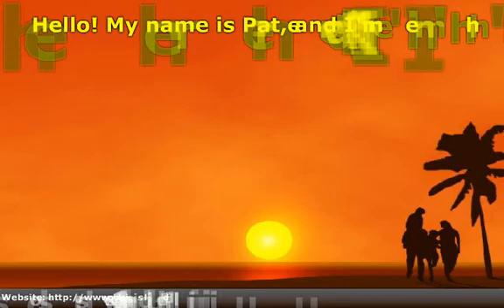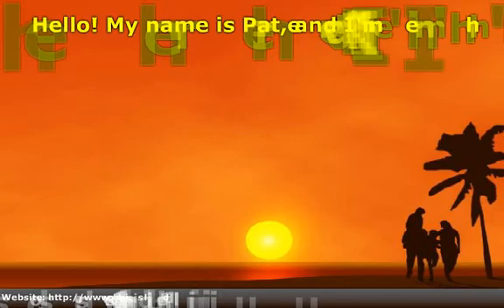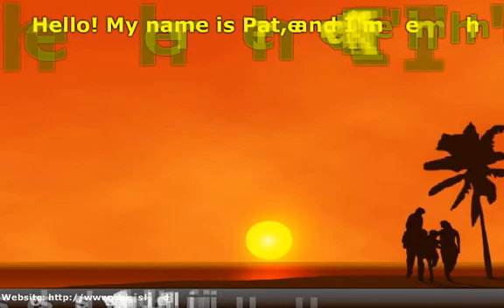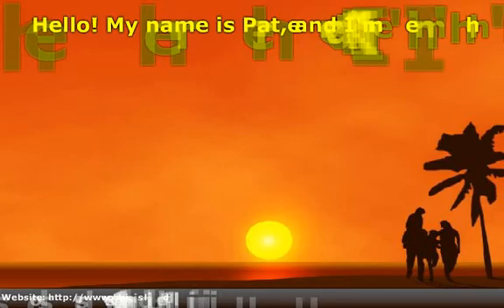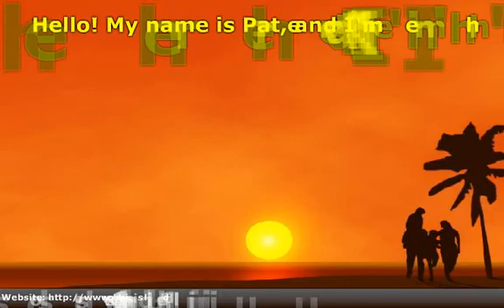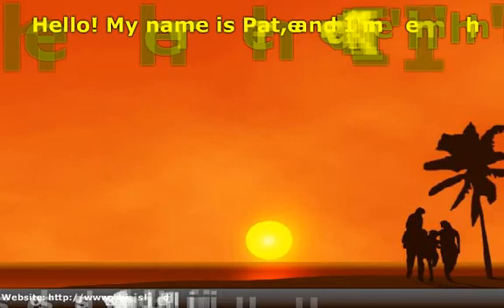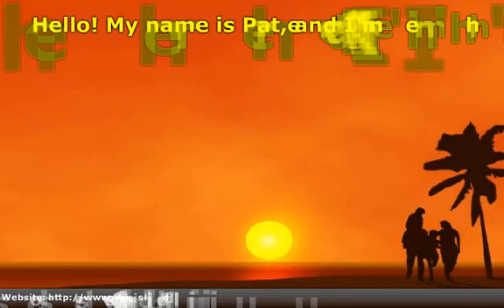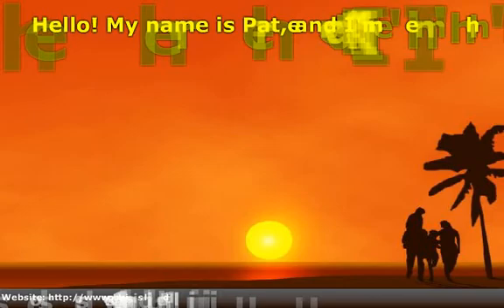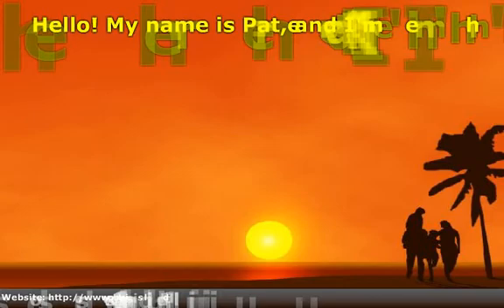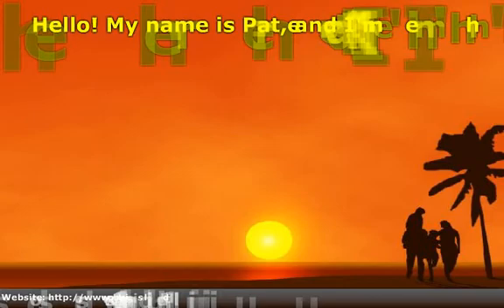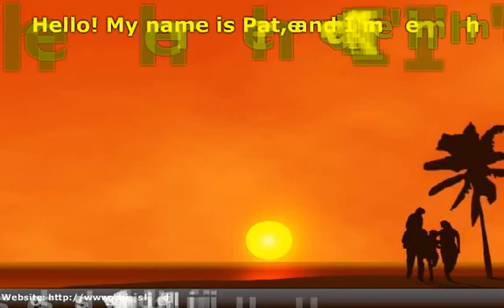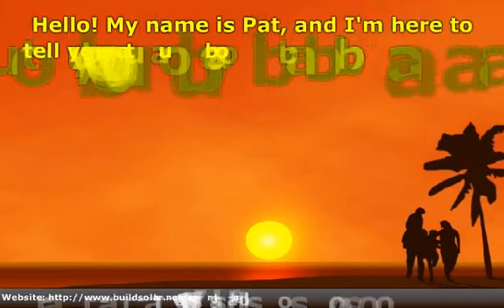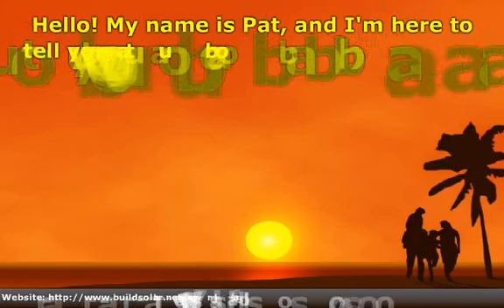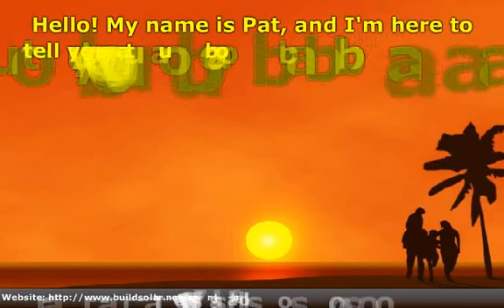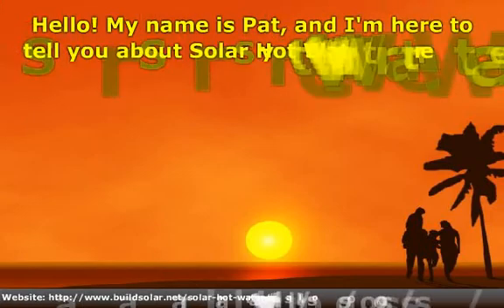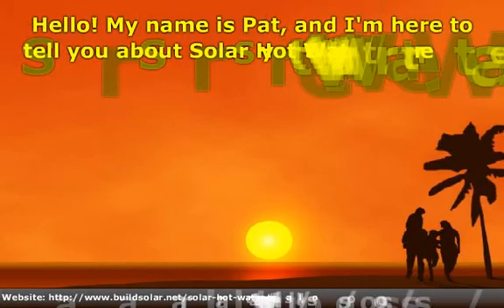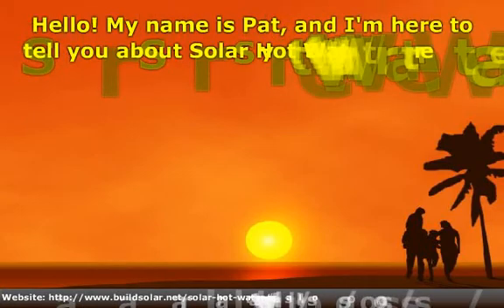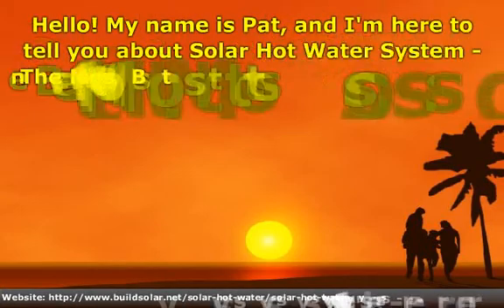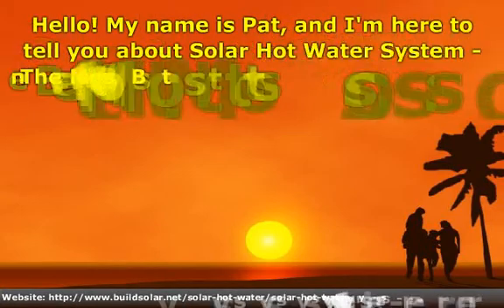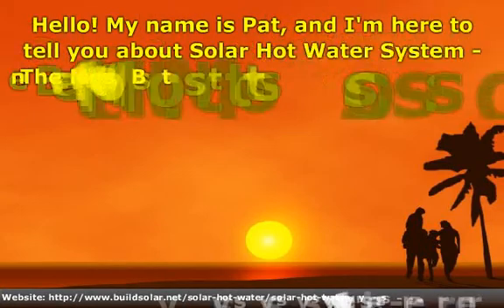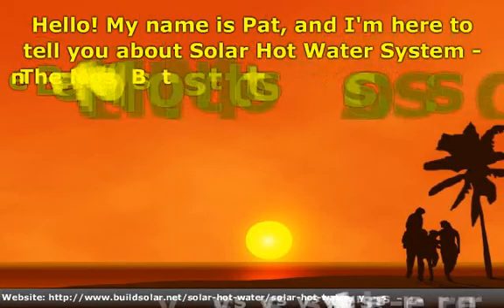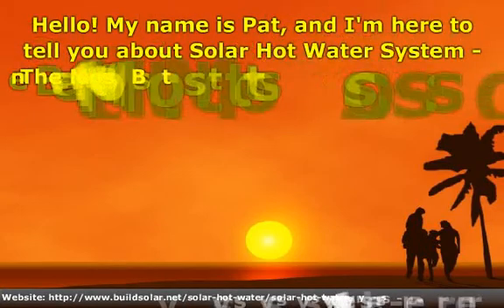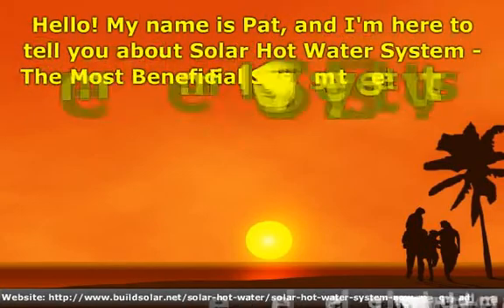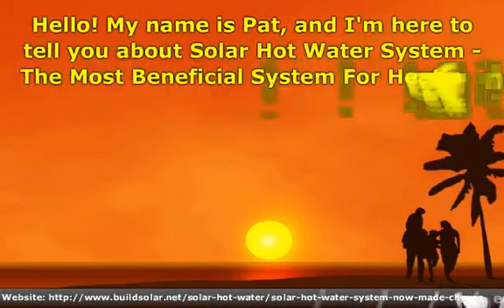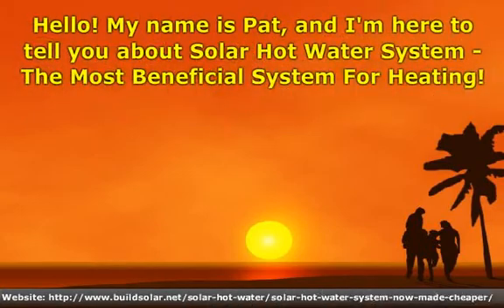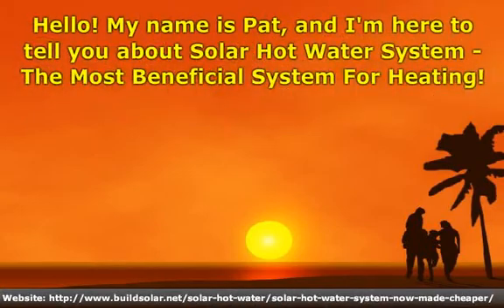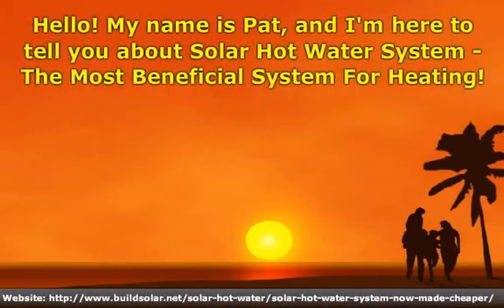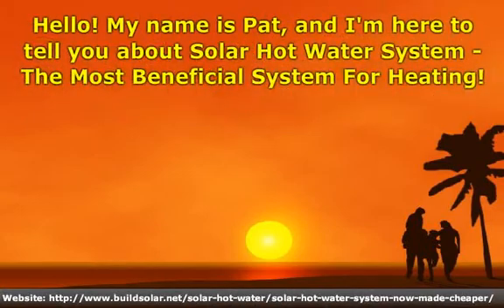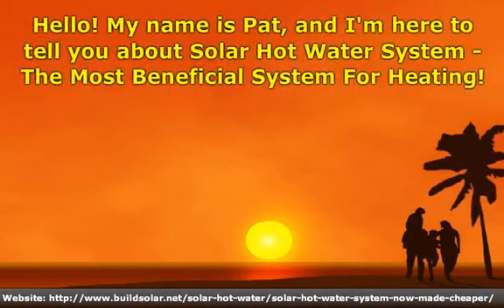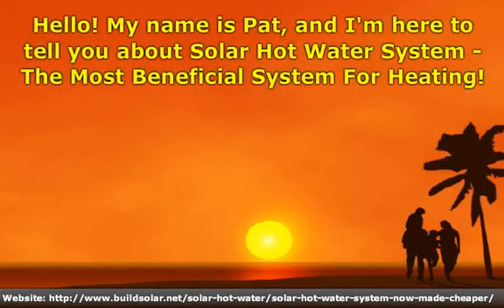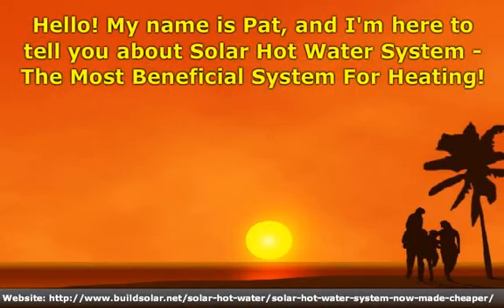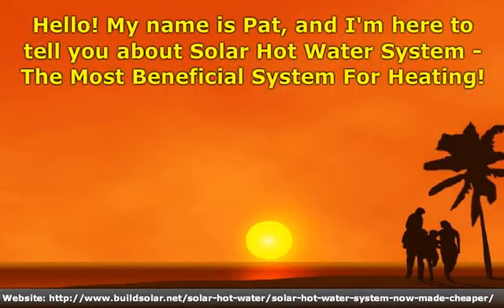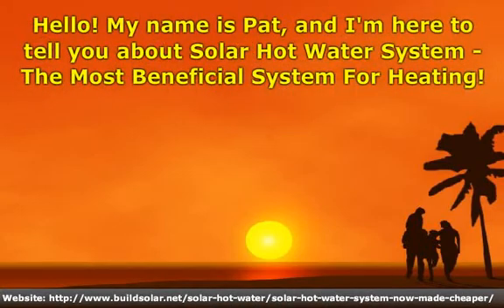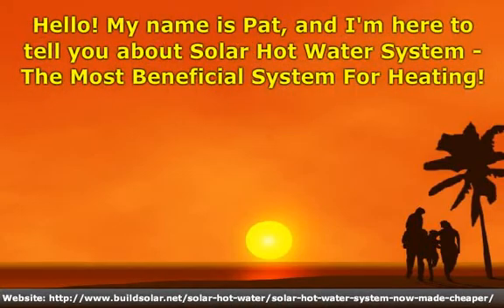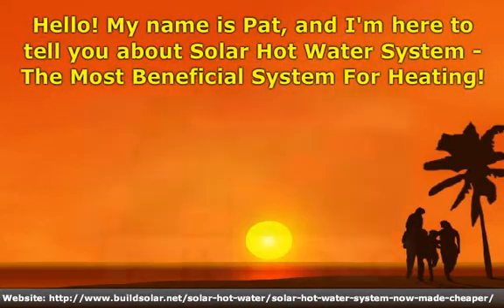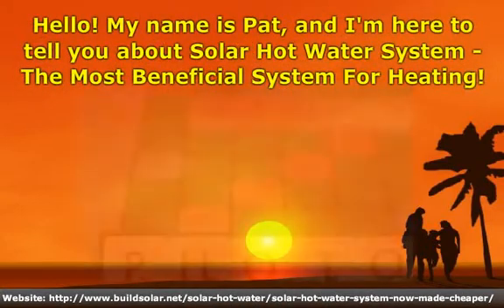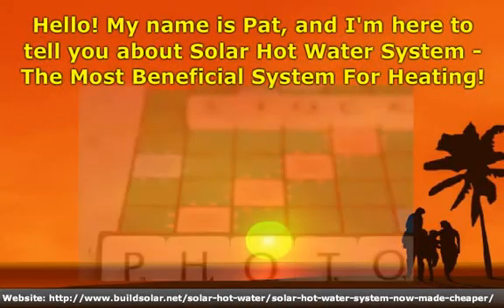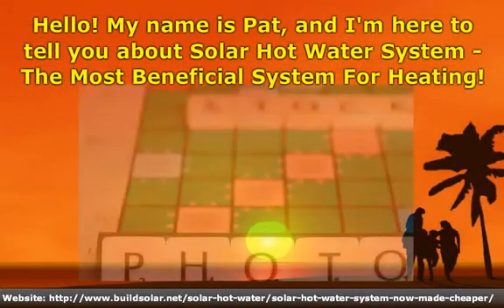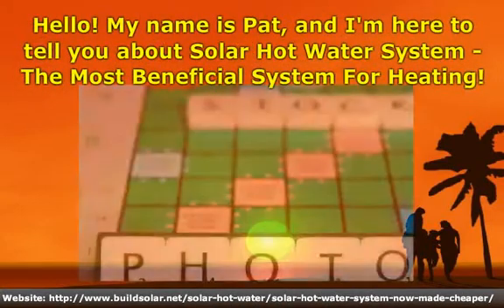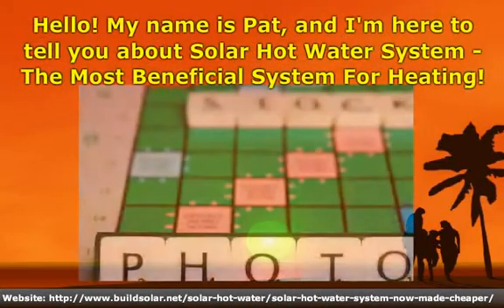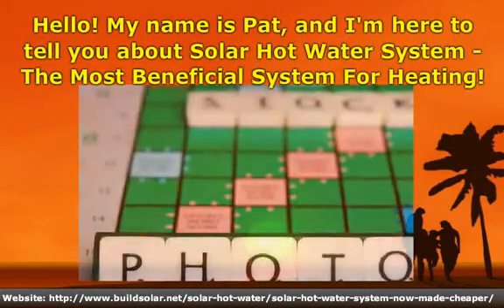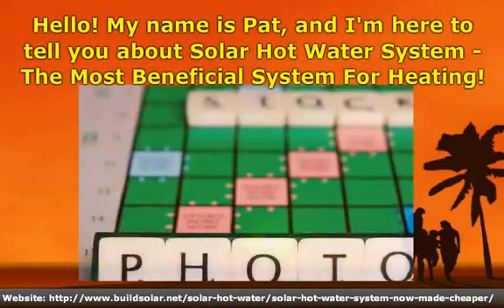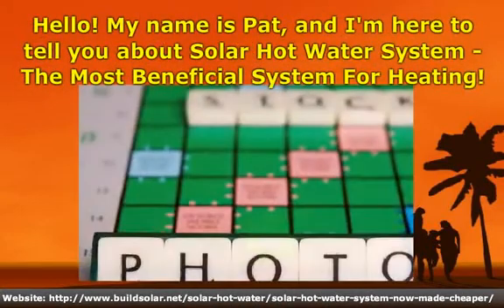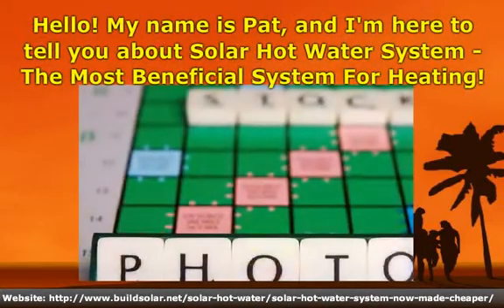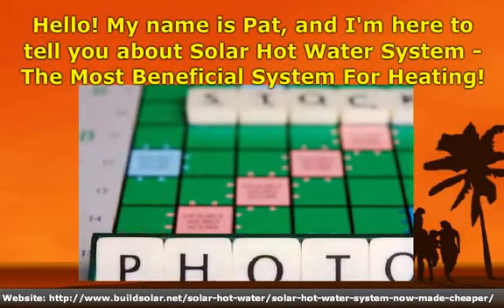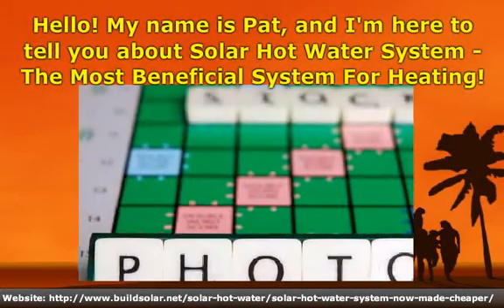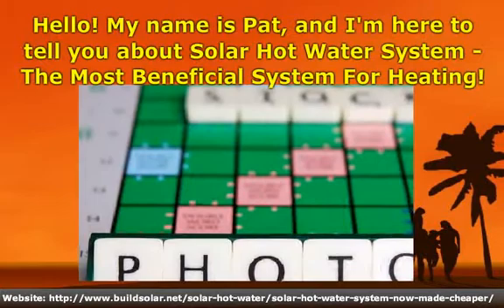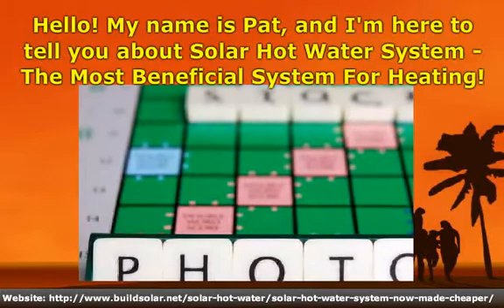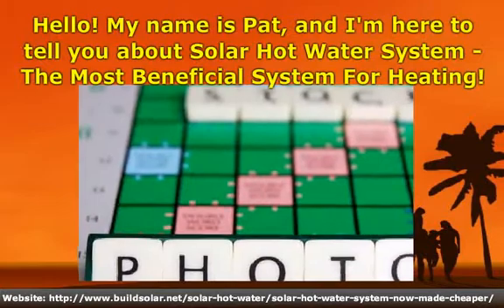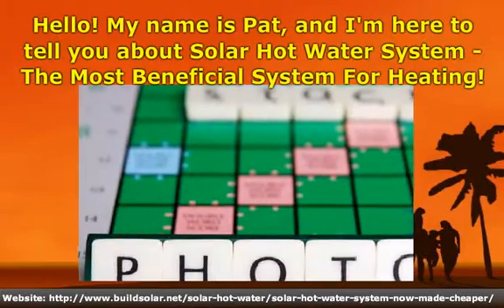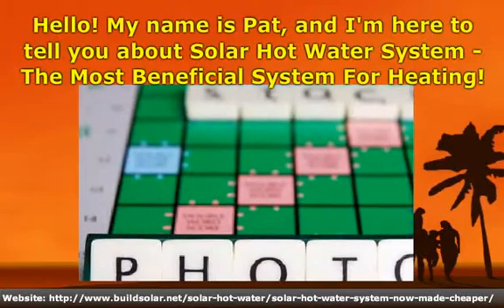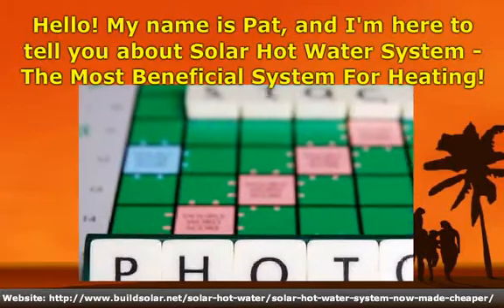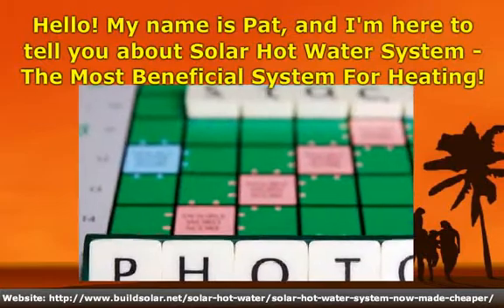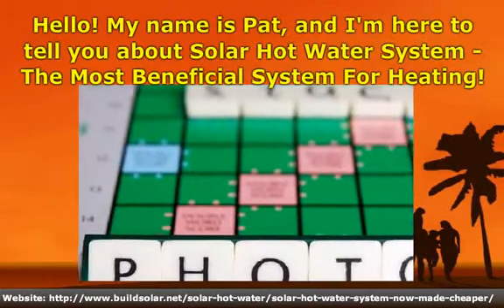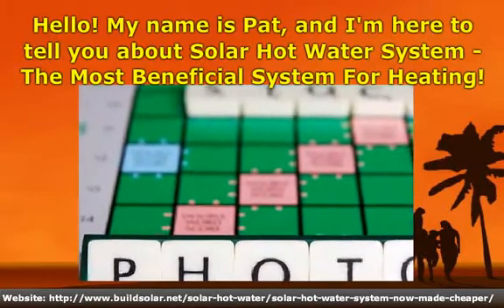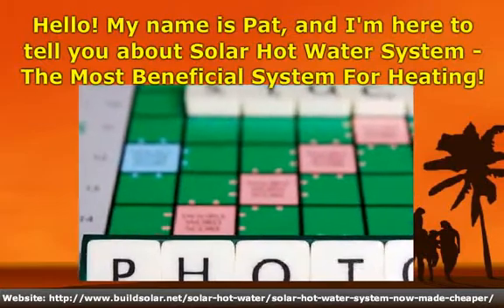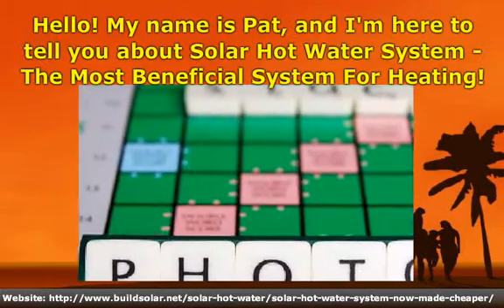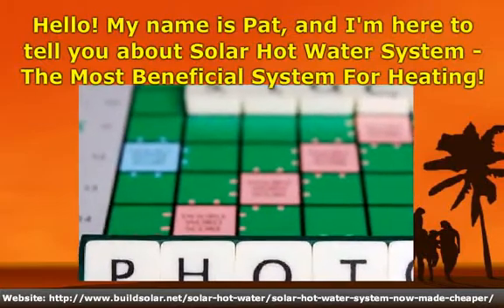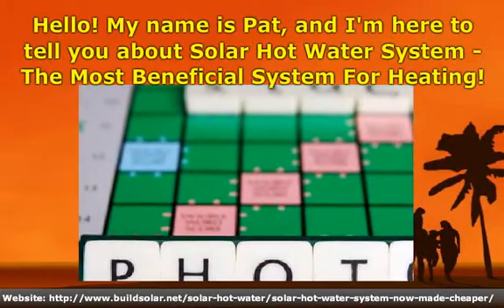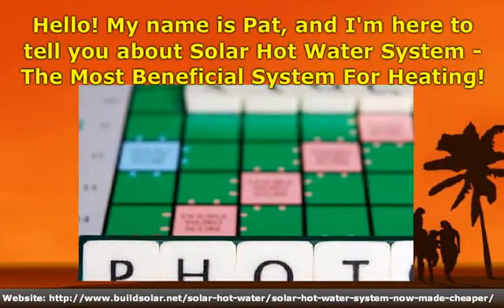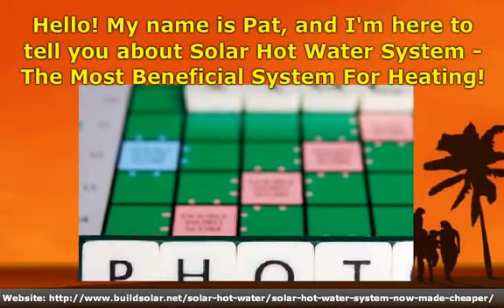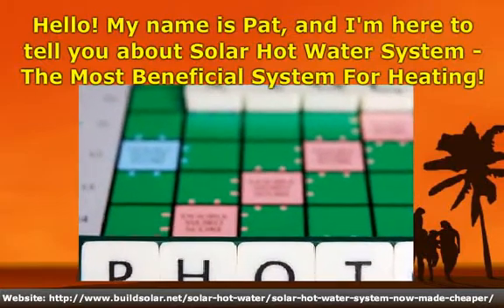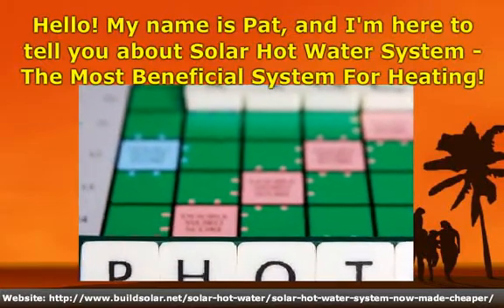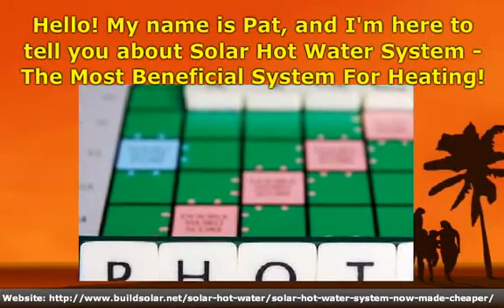Hello. My name is Pat, and I'm here to tell you about Solar Hot Water Systems, the most beneficial system for heating.